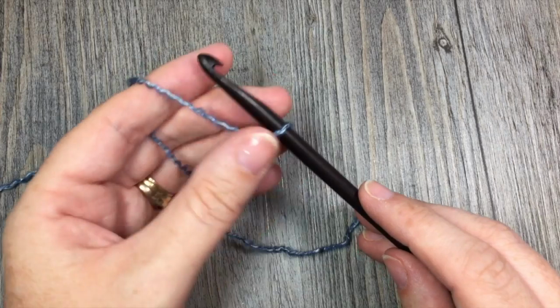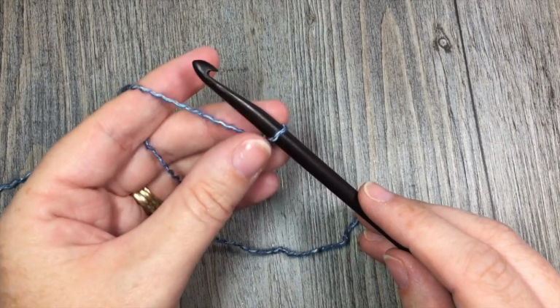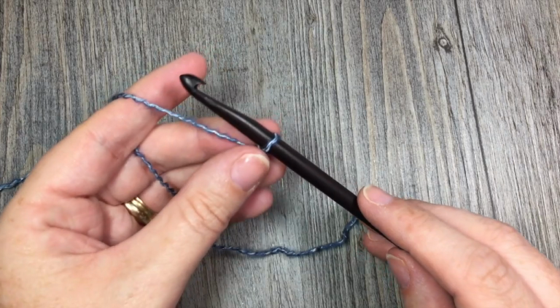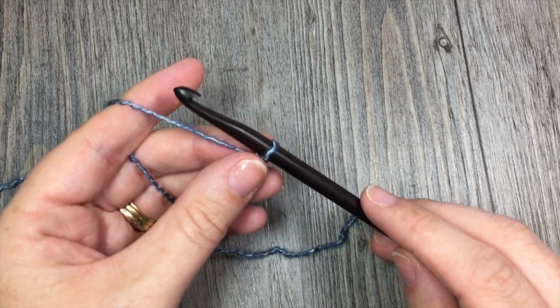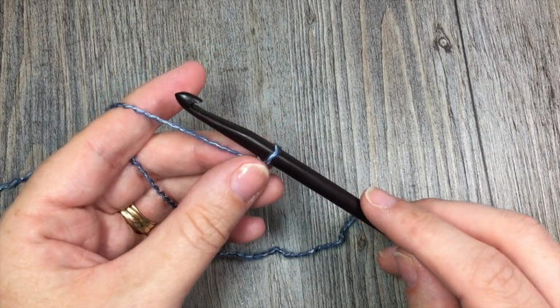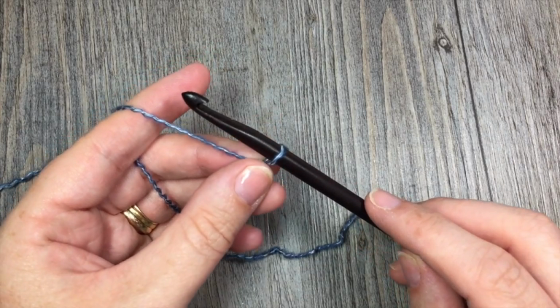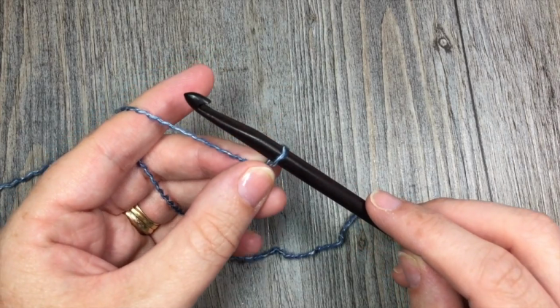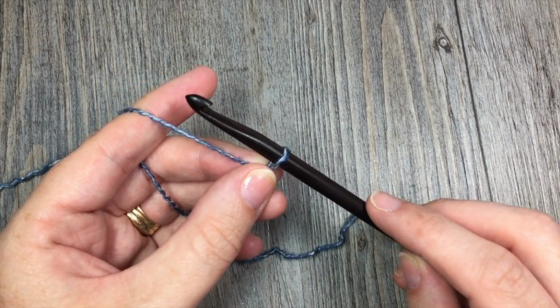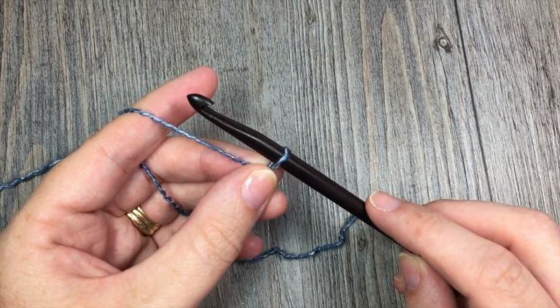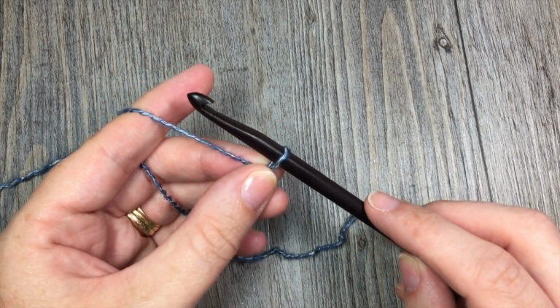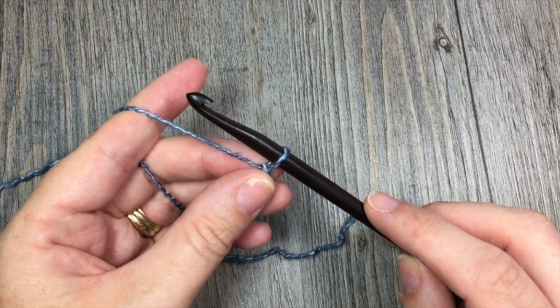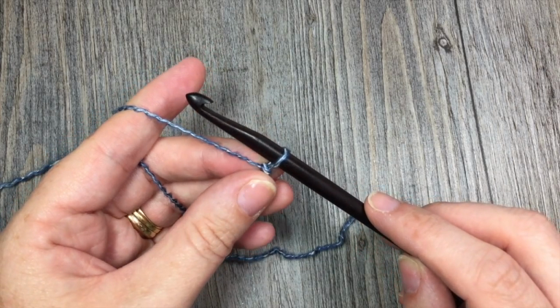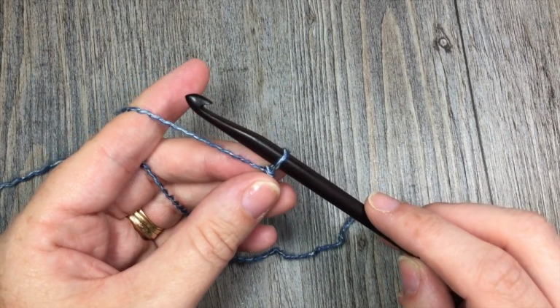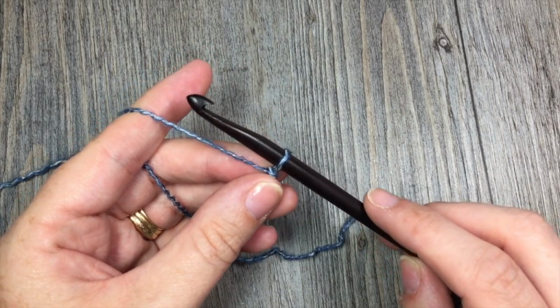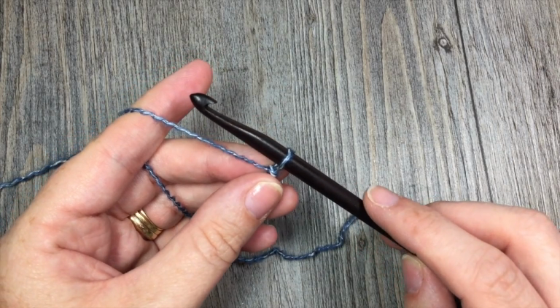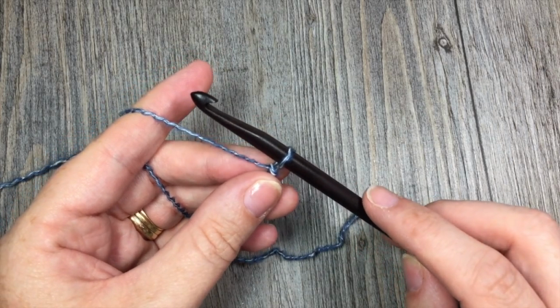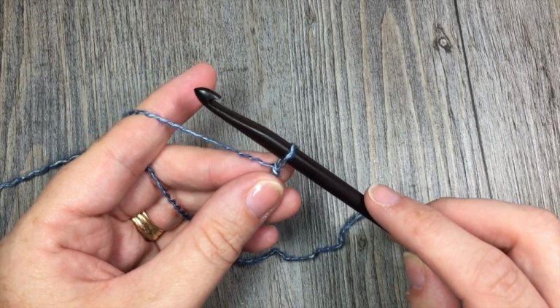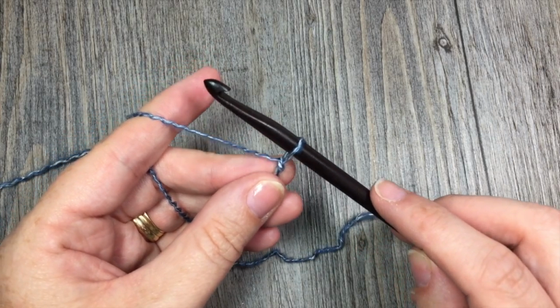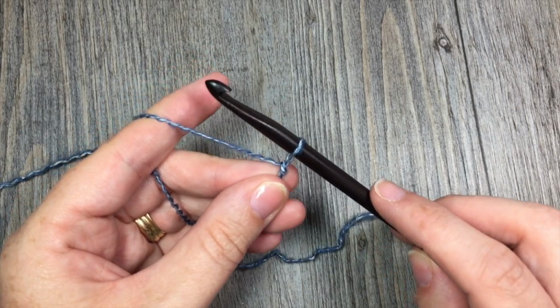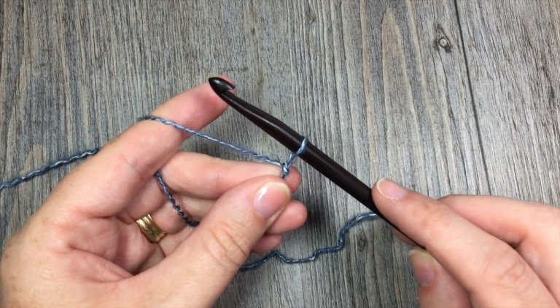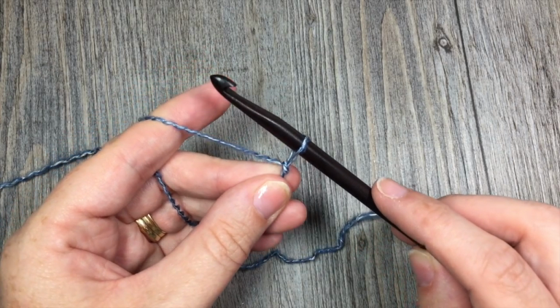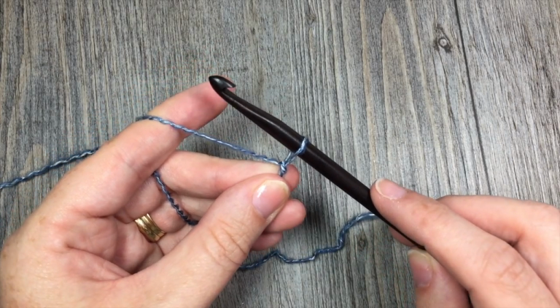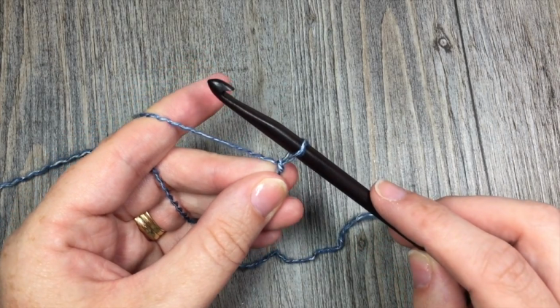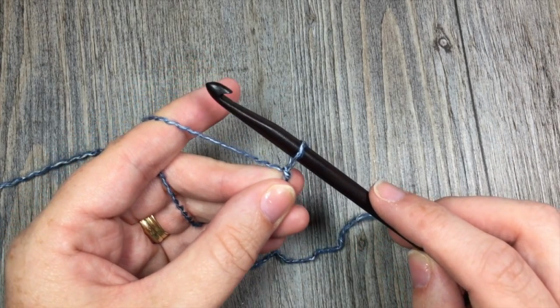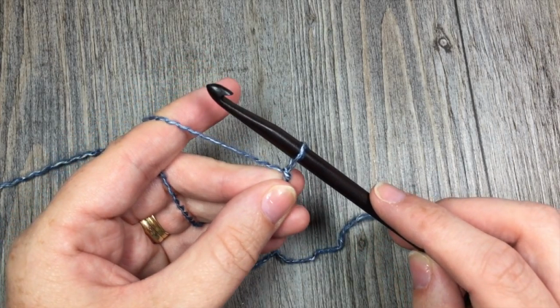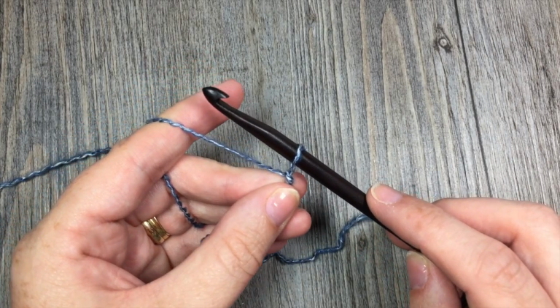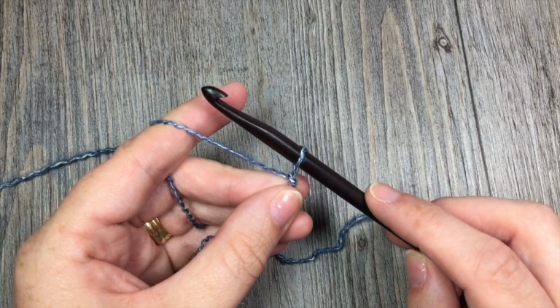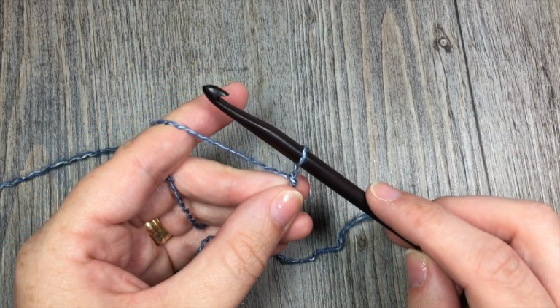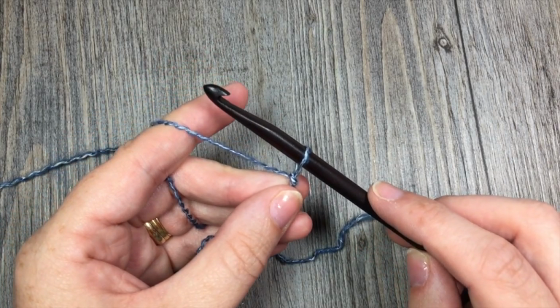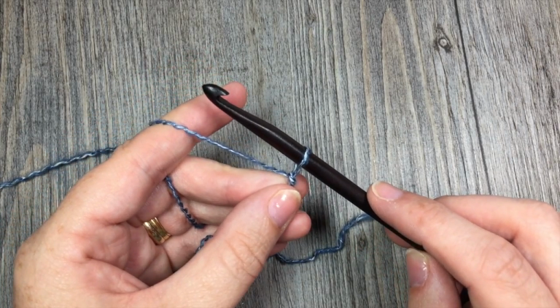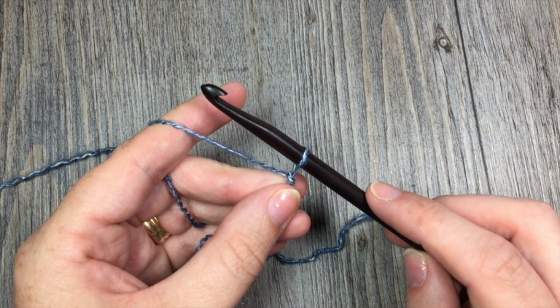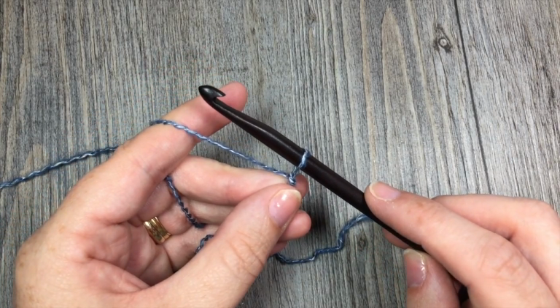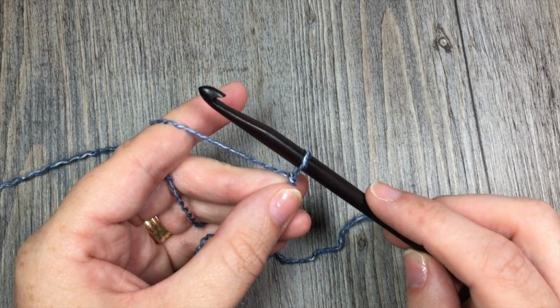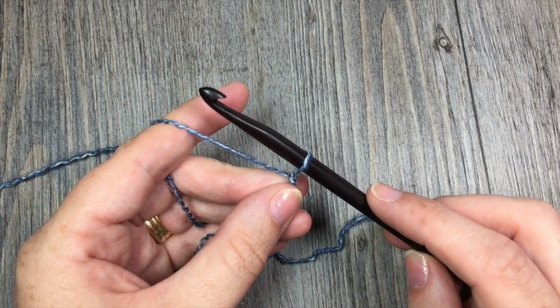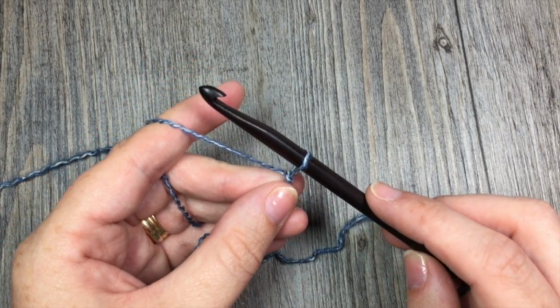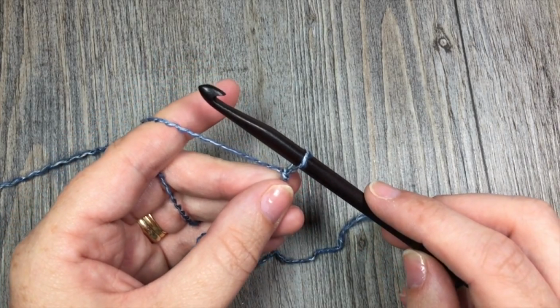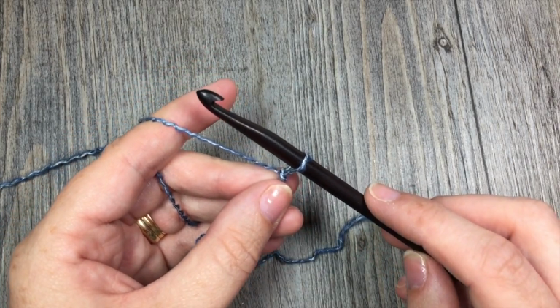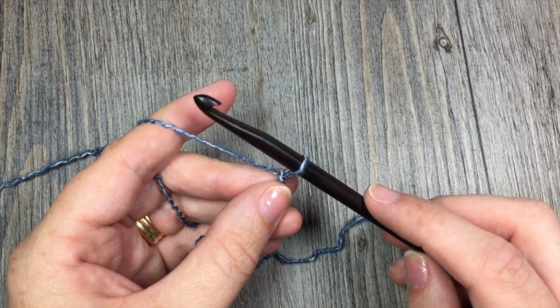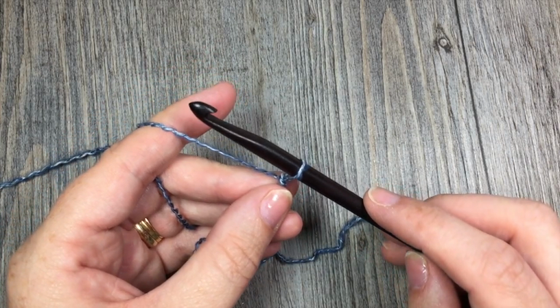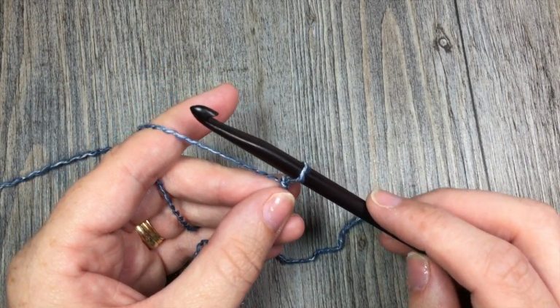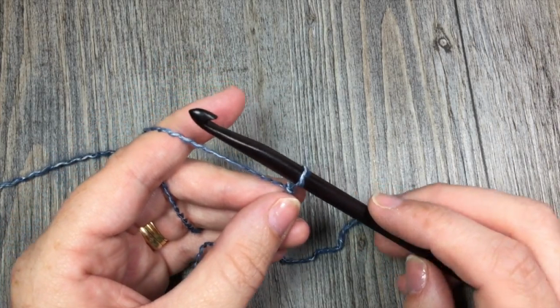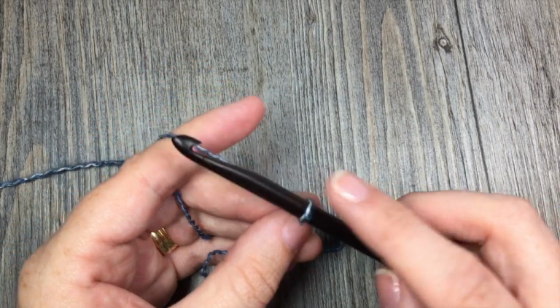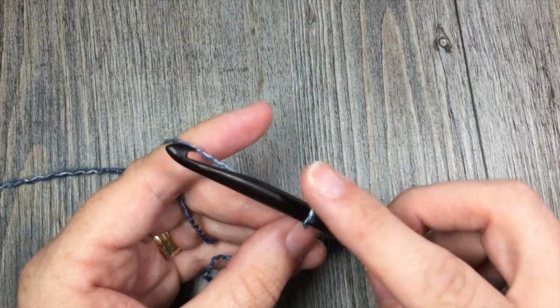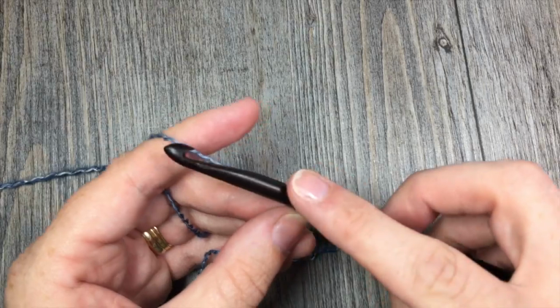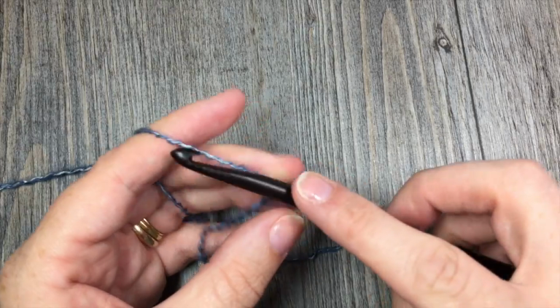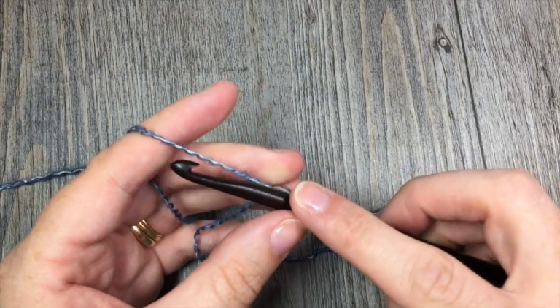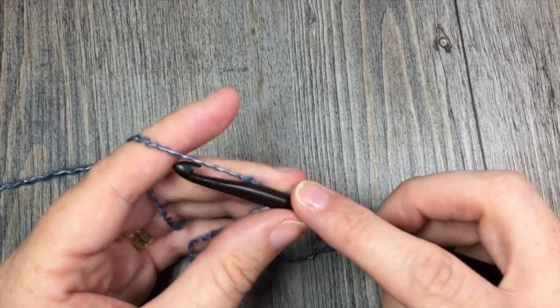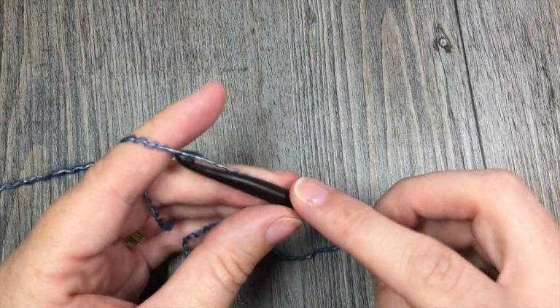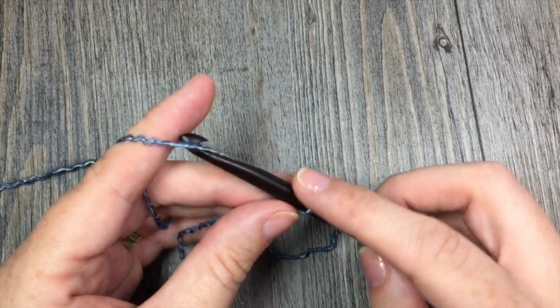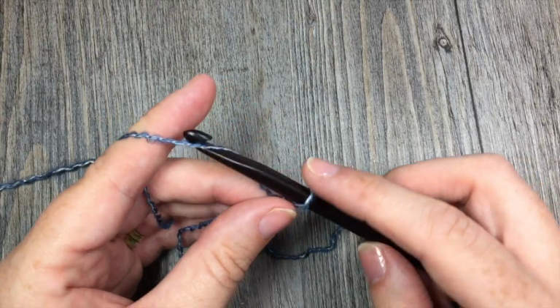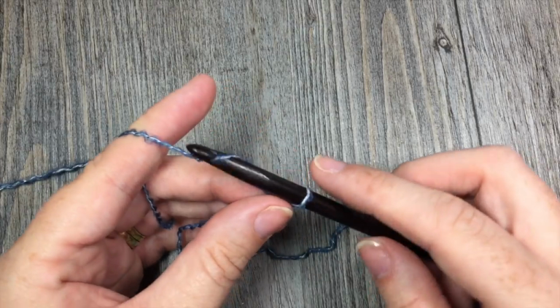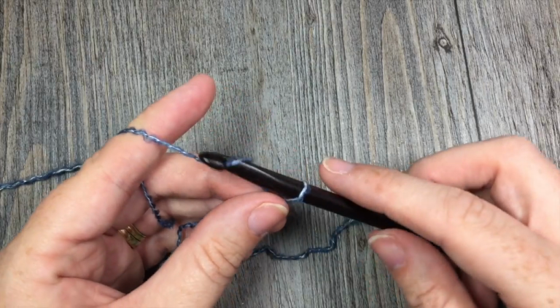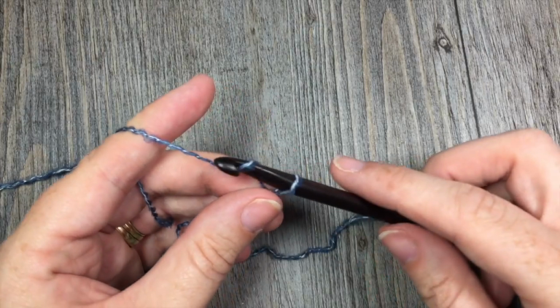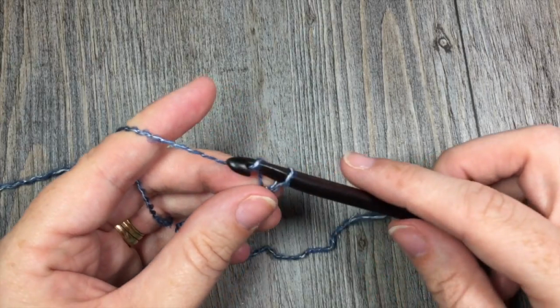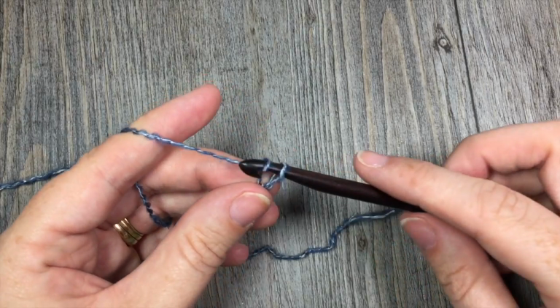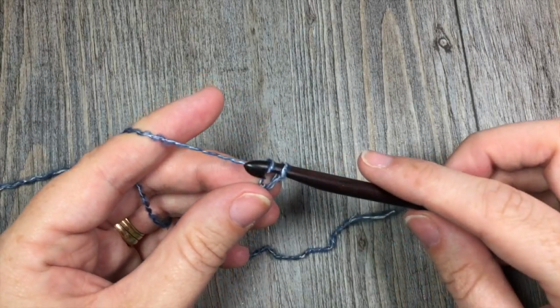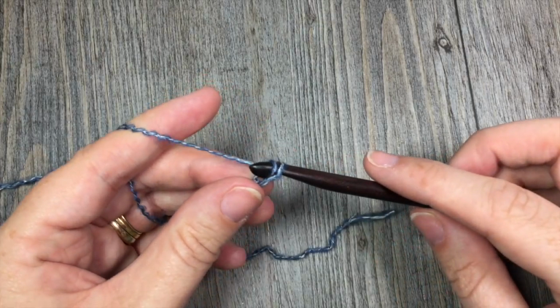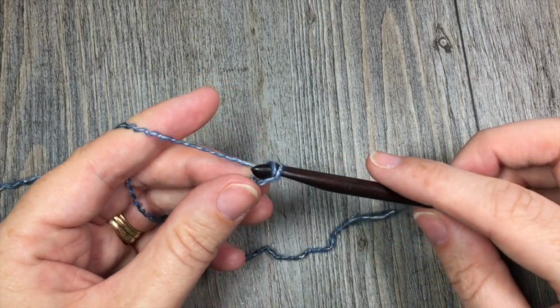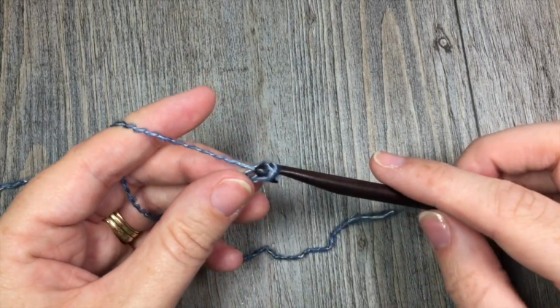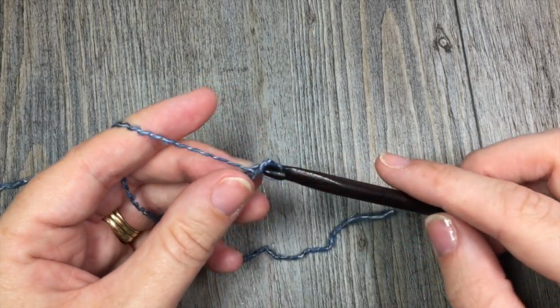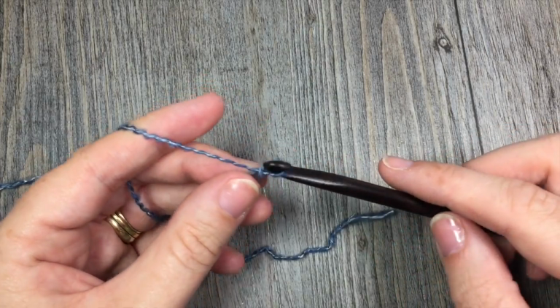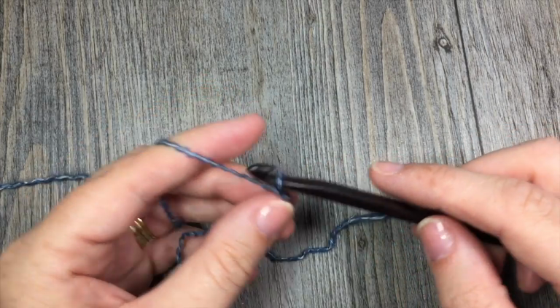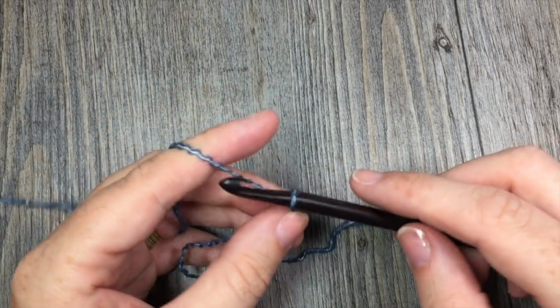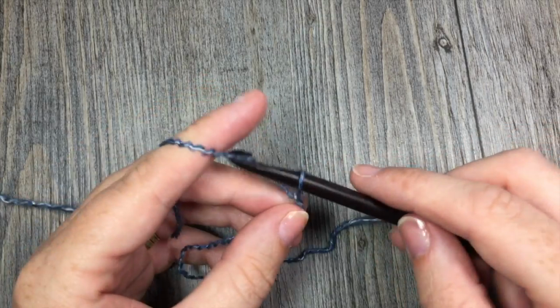If you would like to change the size of your blanket, you are going to need a multiple of 6 stitches plus 2. Today in this tutorial, I am only working a small swatch, so I am going to start by chaining 26 stitches.